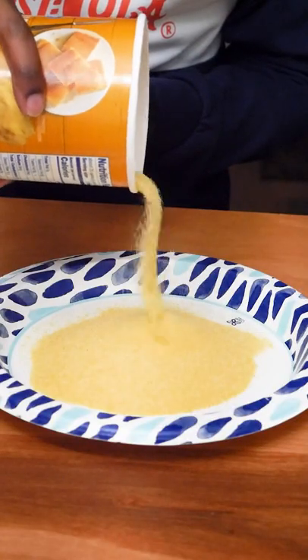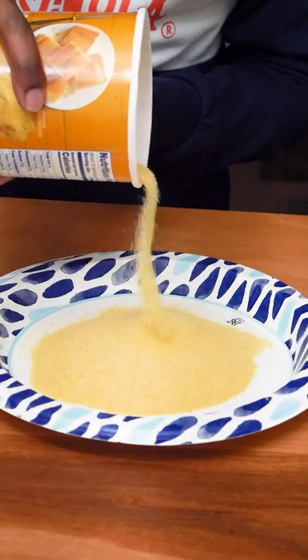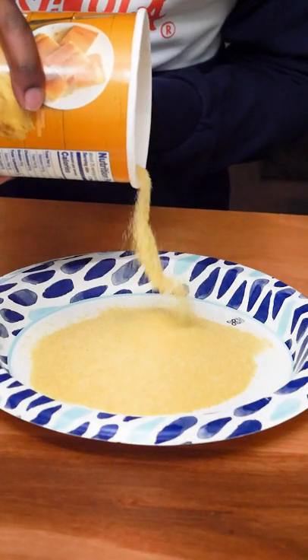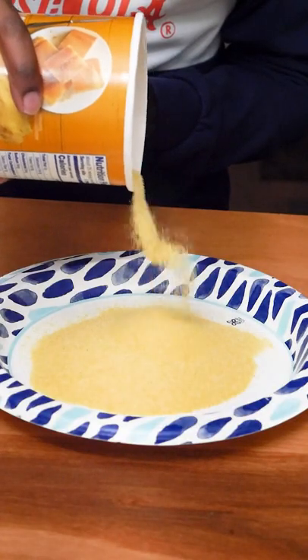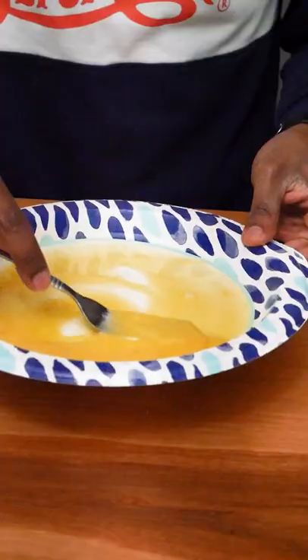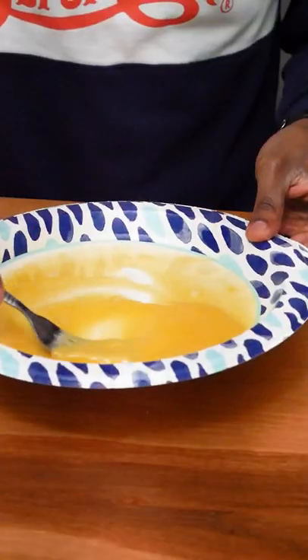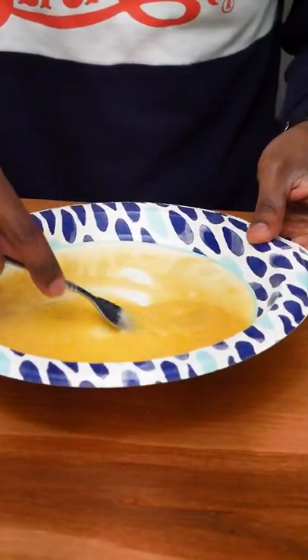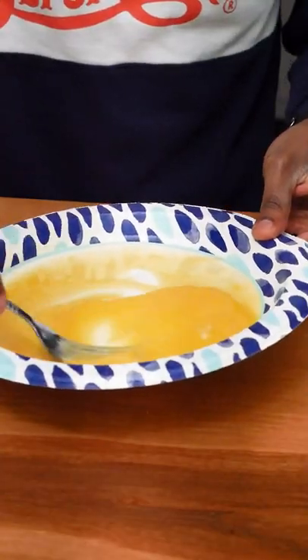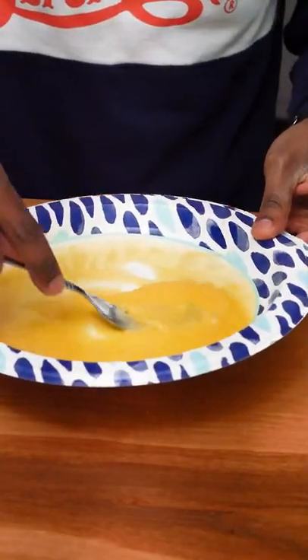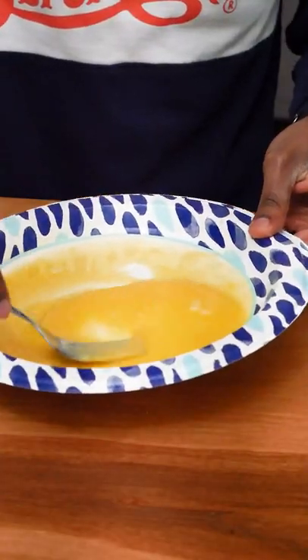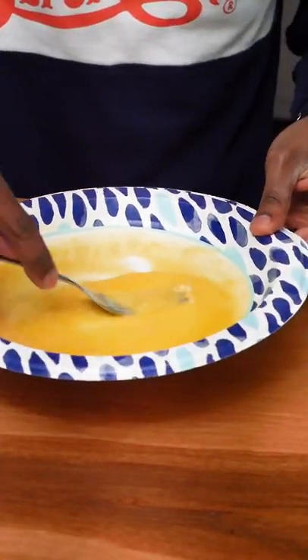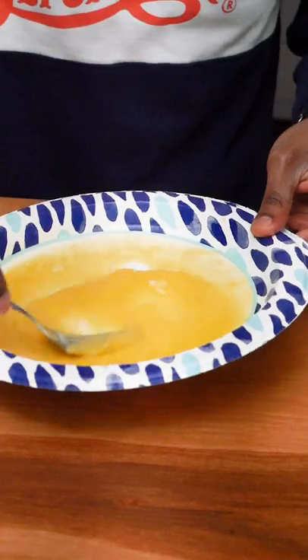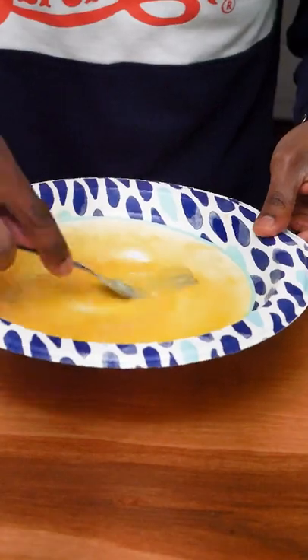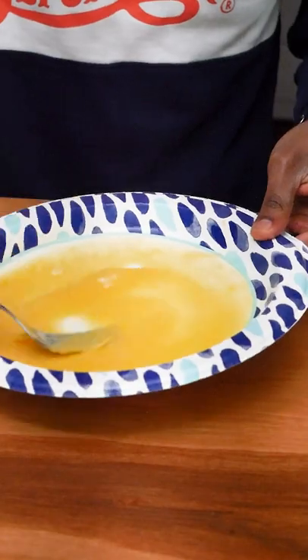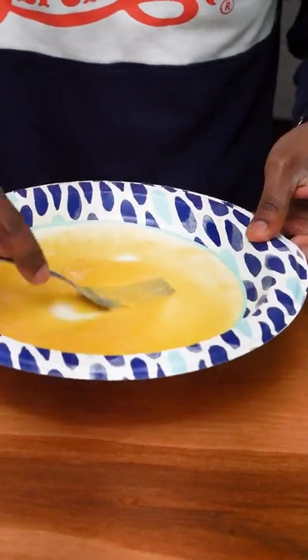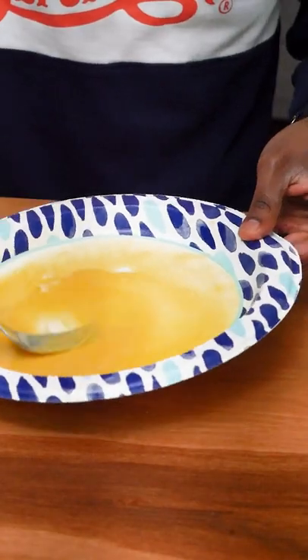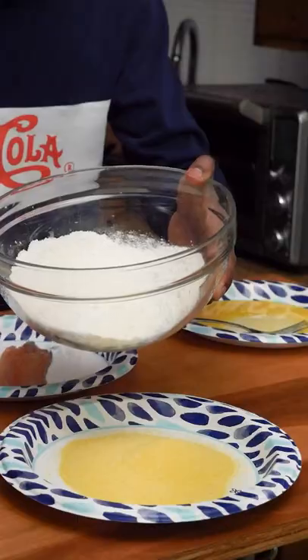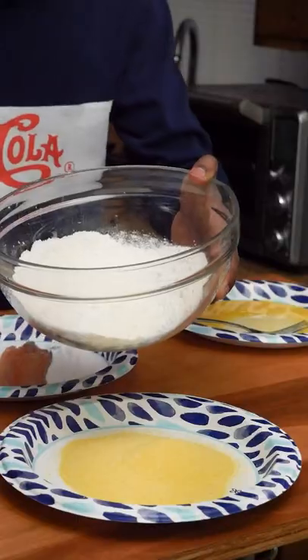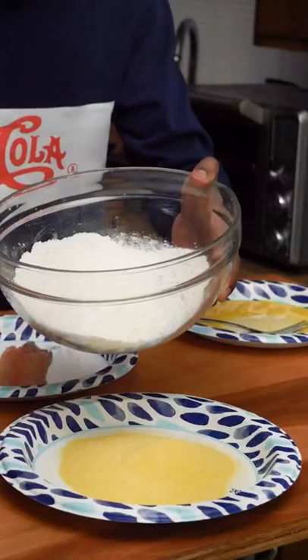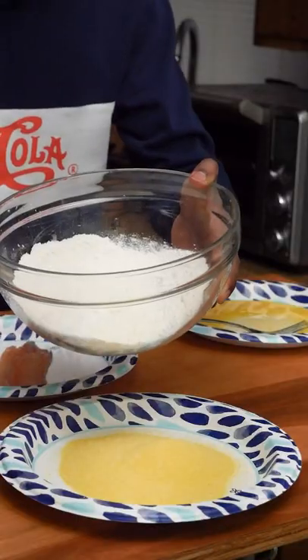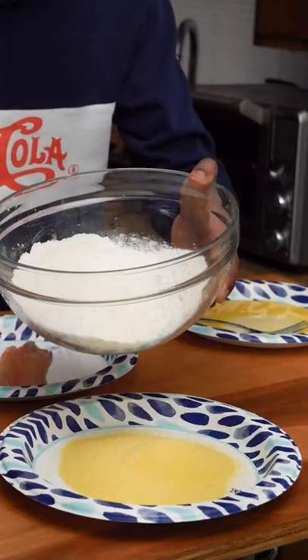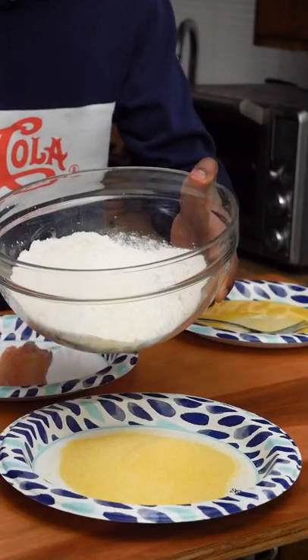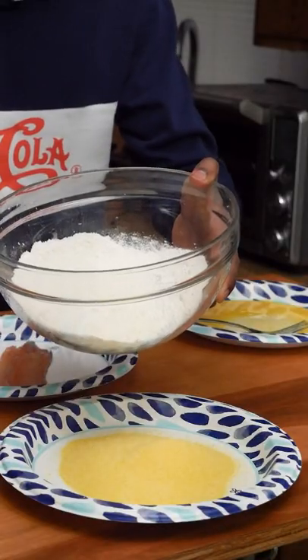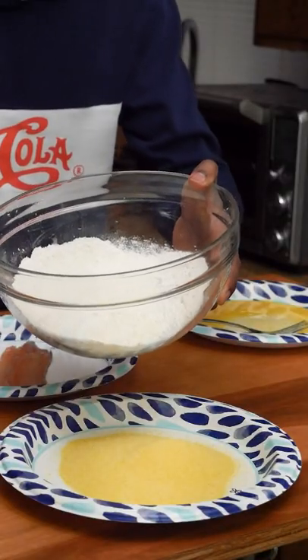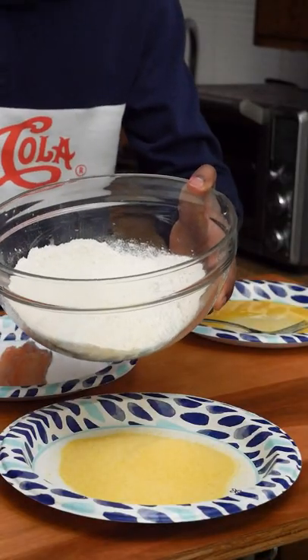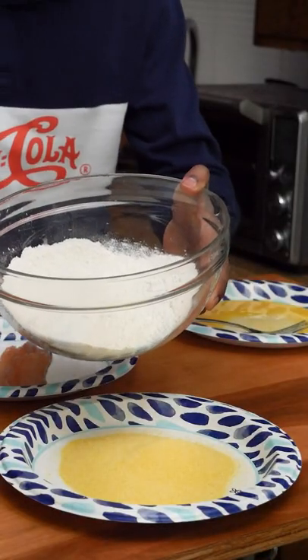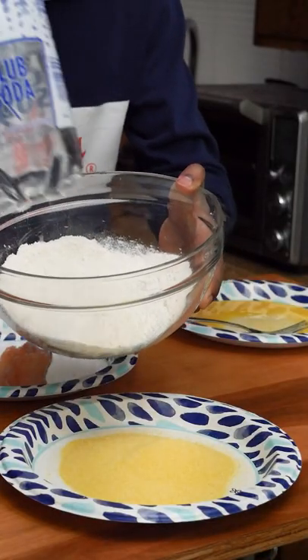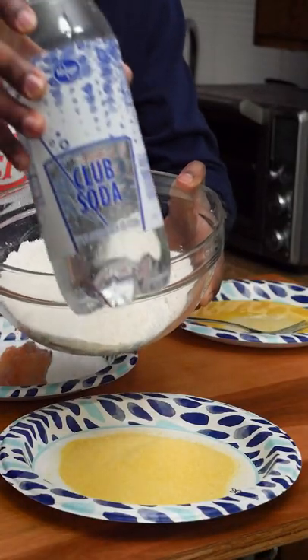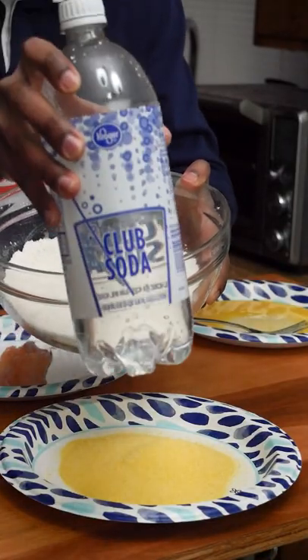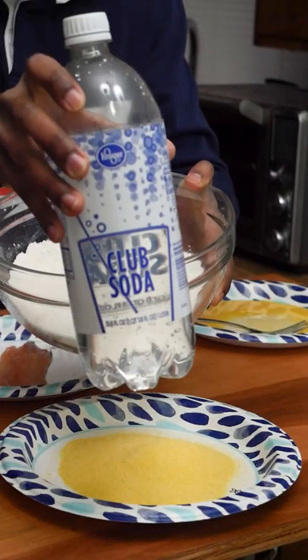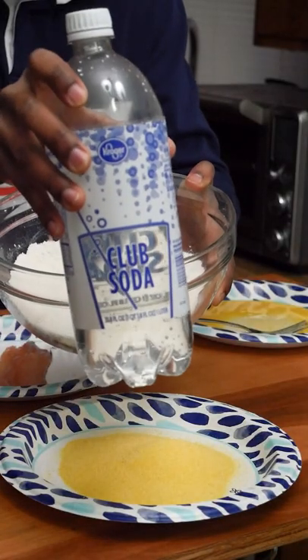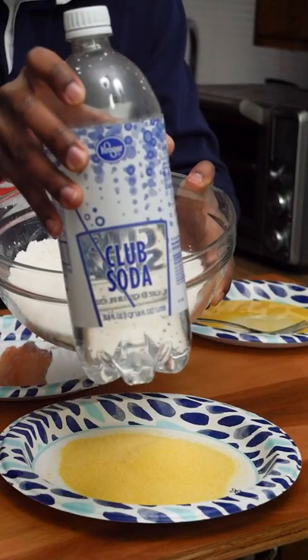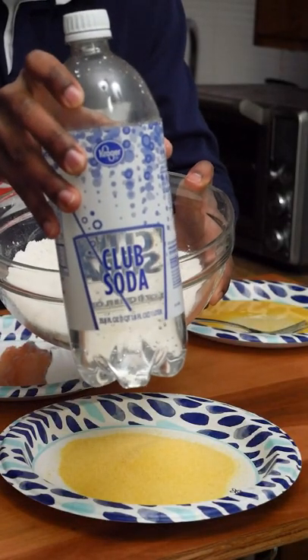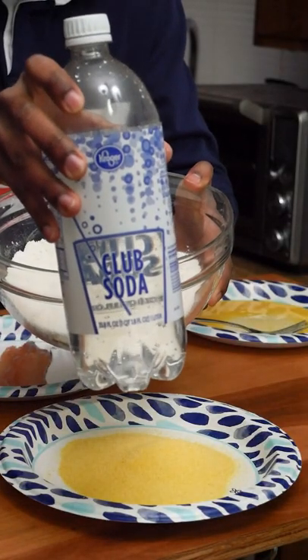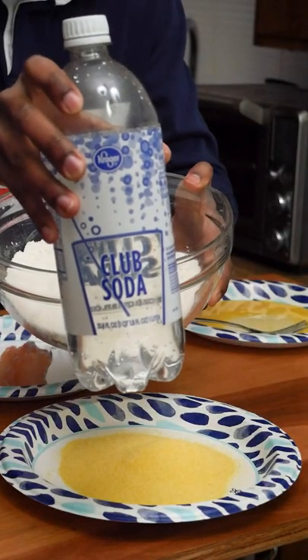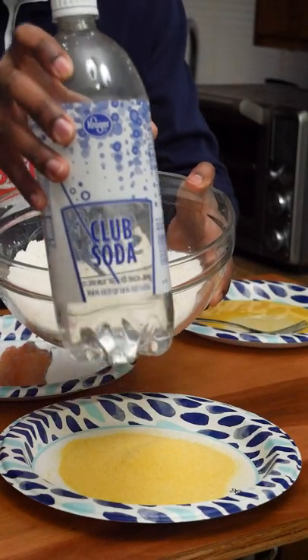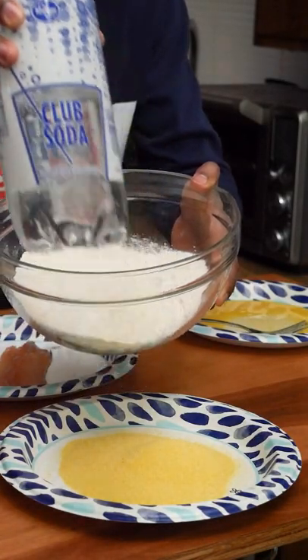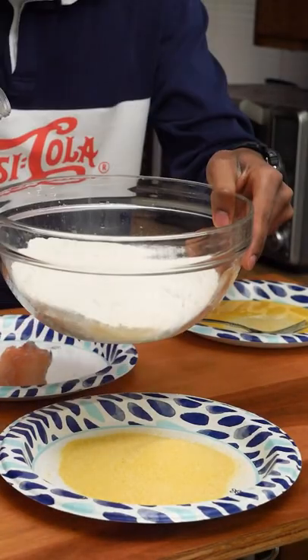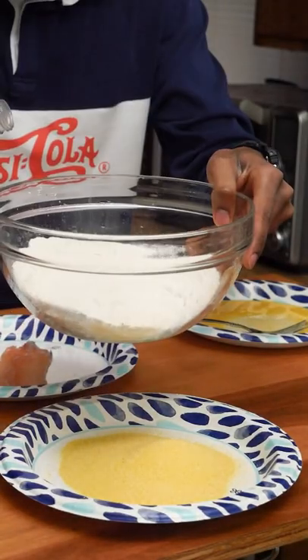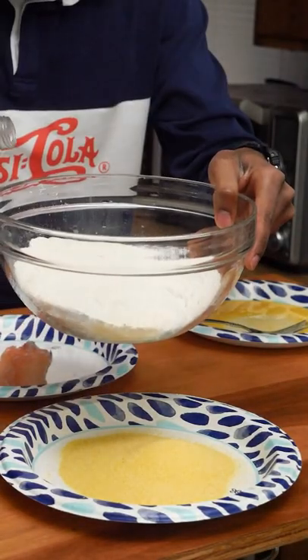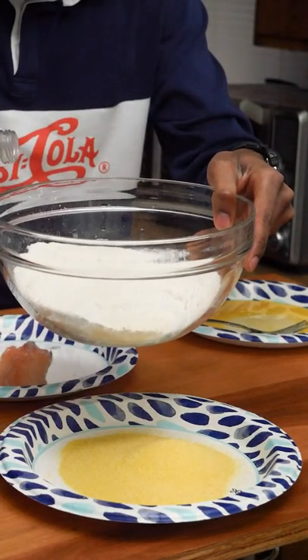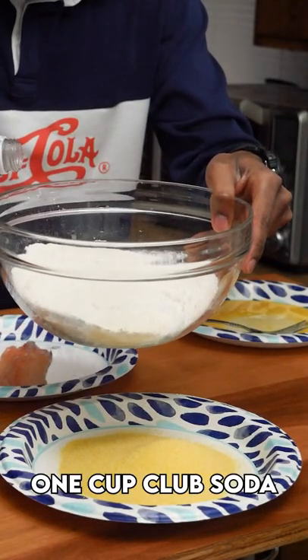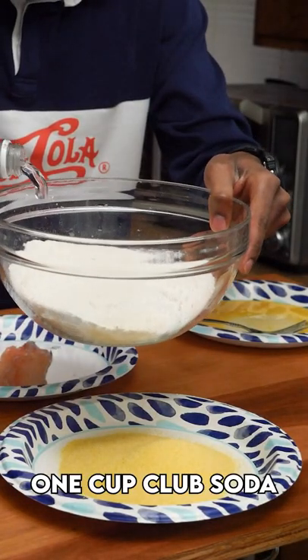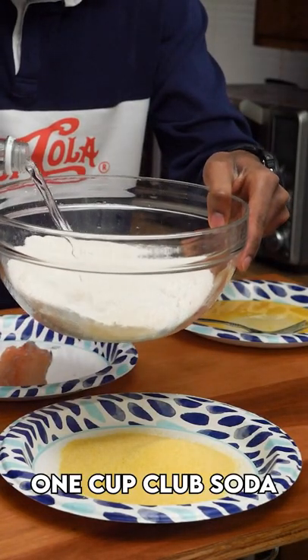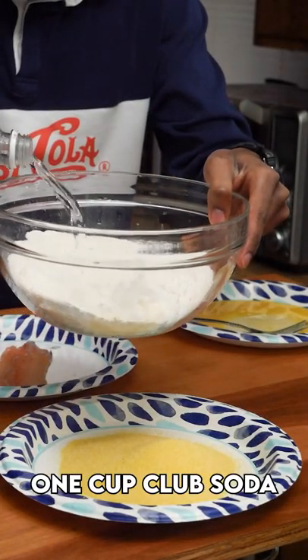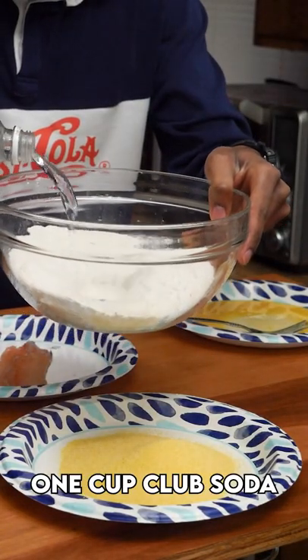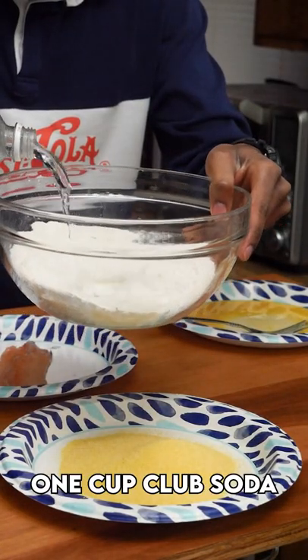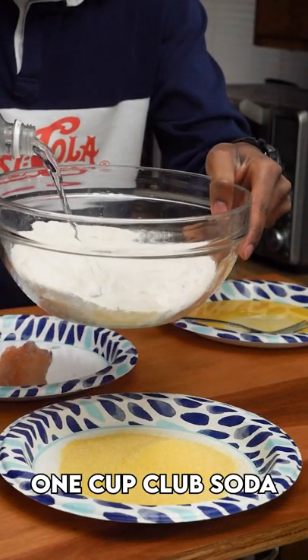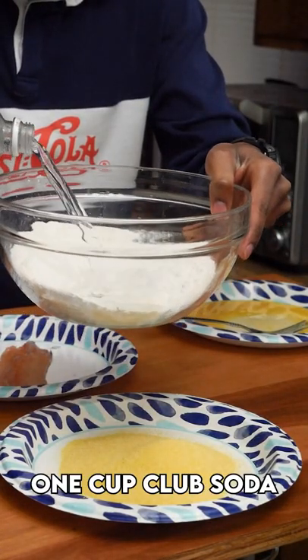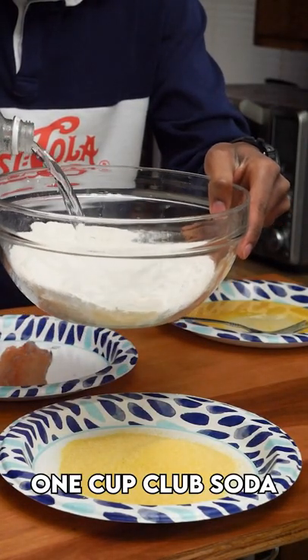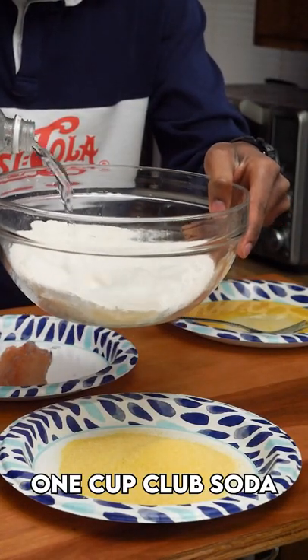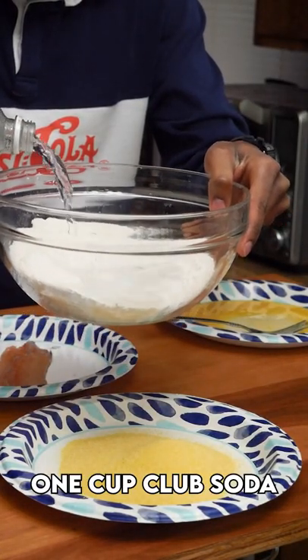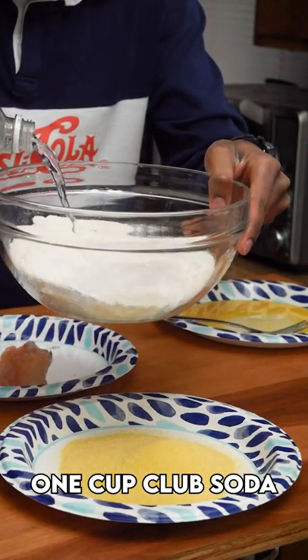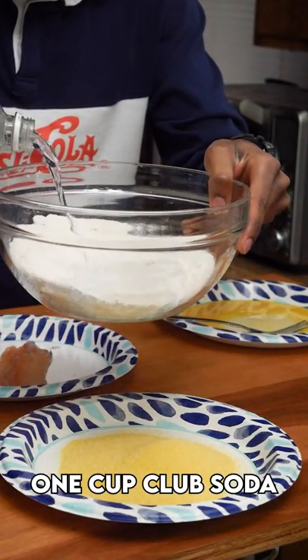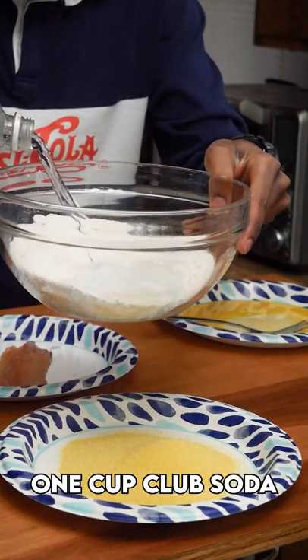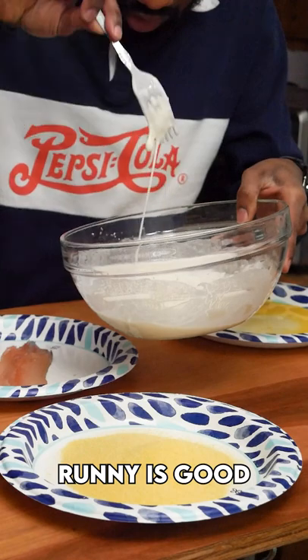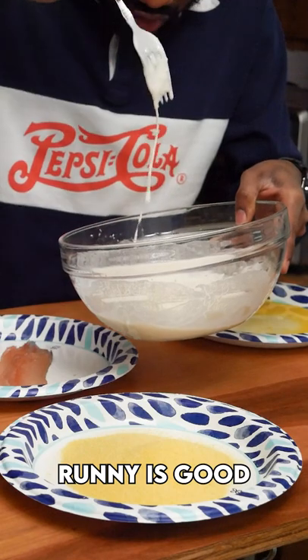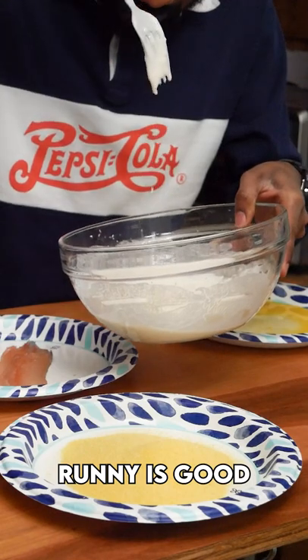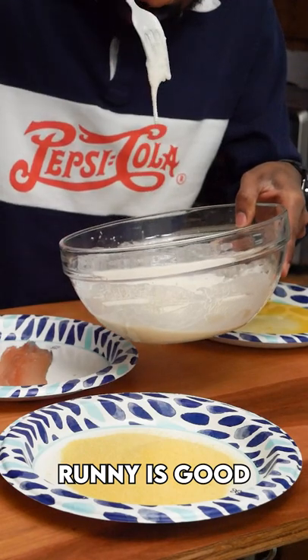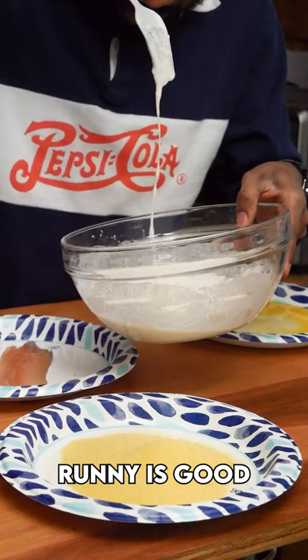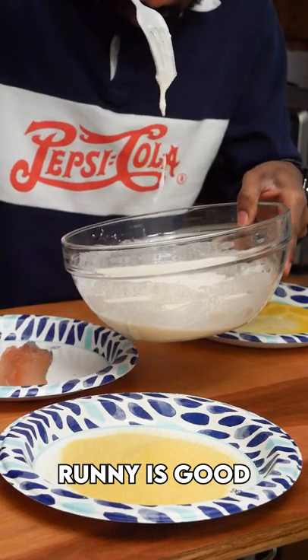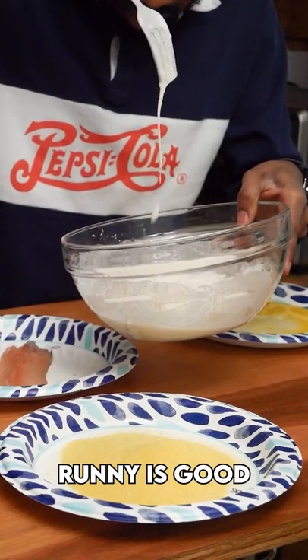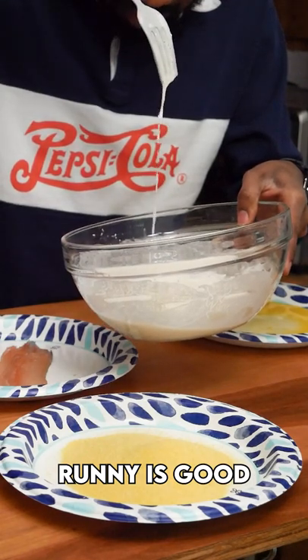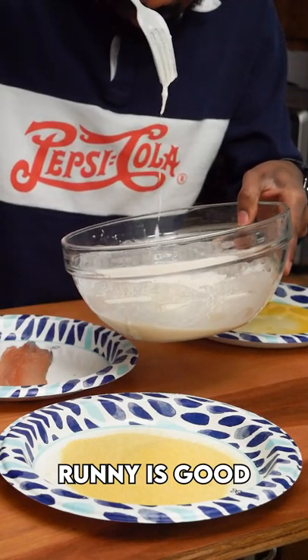On one plate put cornmeal, on another a beaten egg. Once you're ready to fry, grab some club soda and add 1 cup to your dry mix. It should be kinda runny.